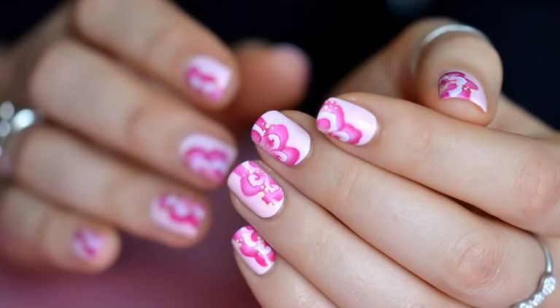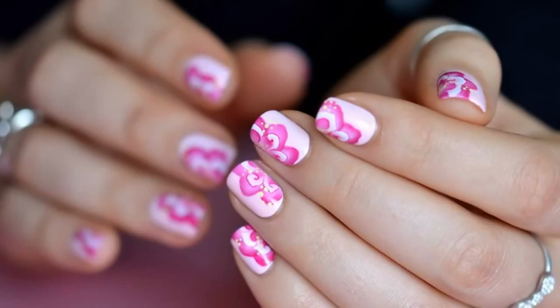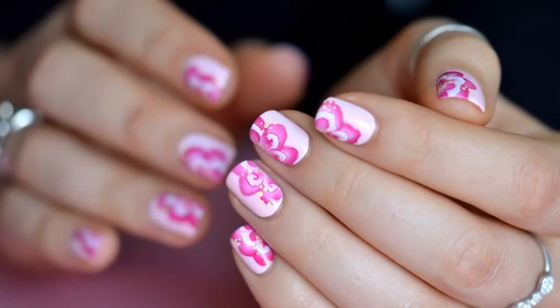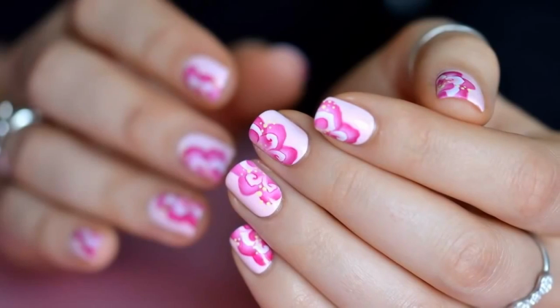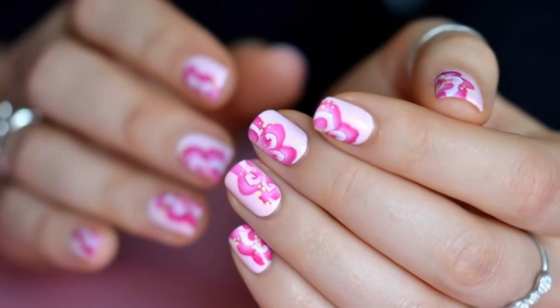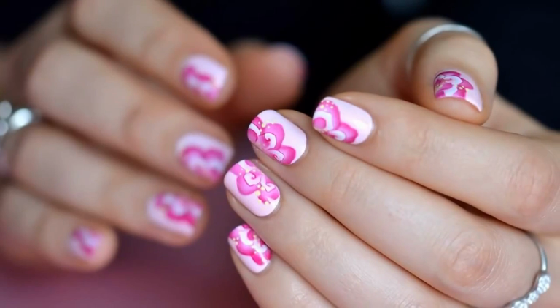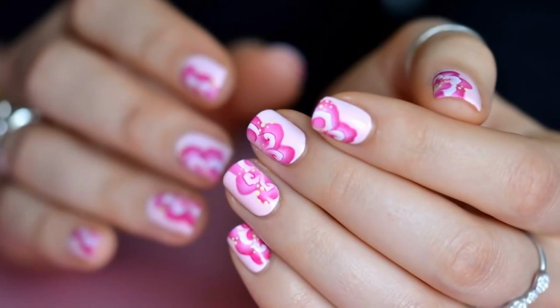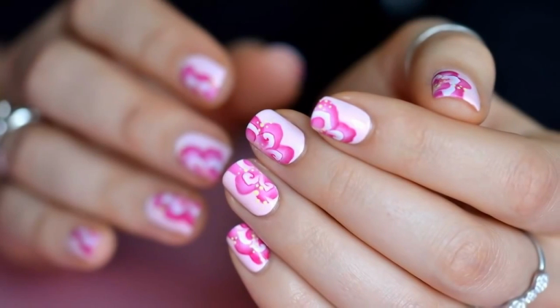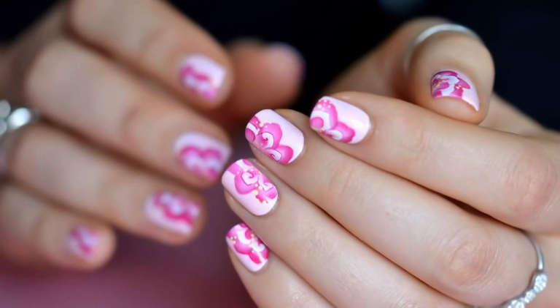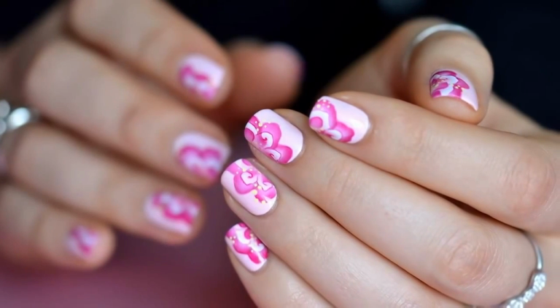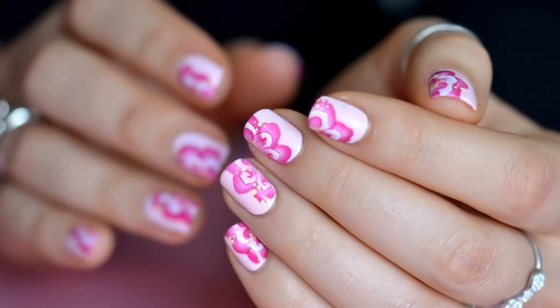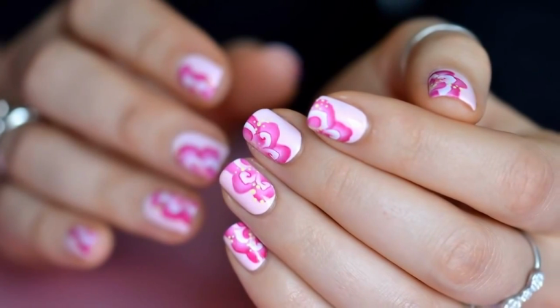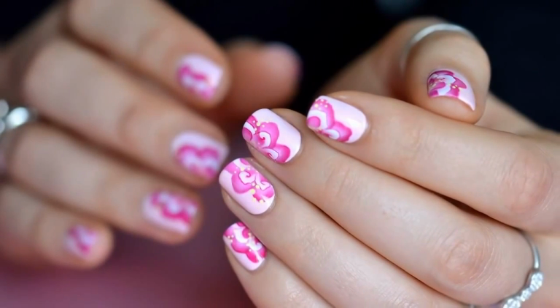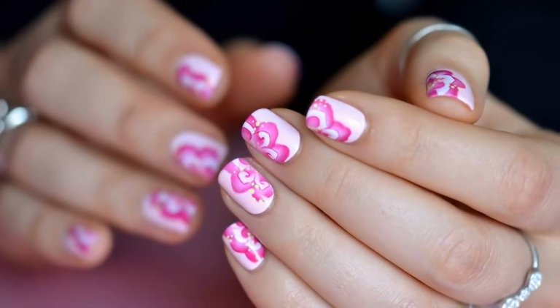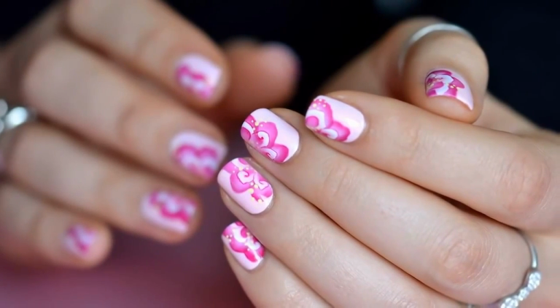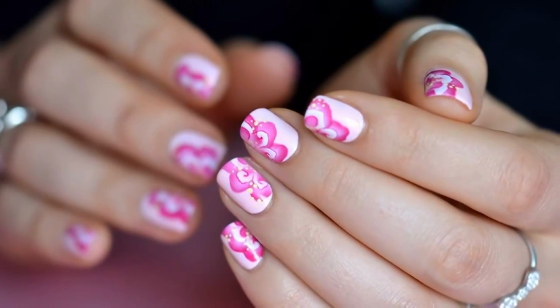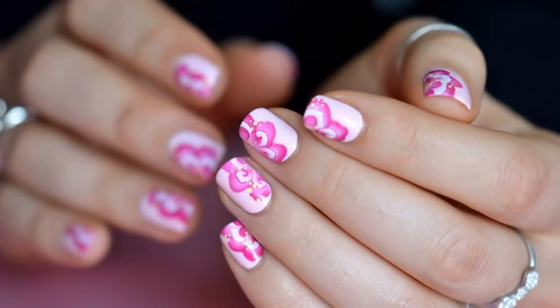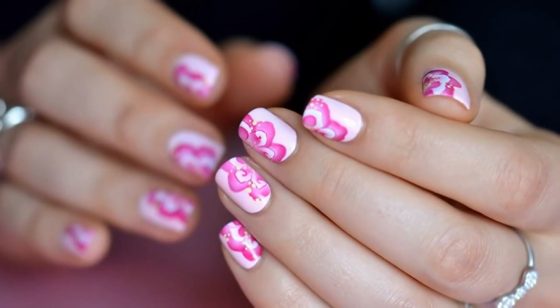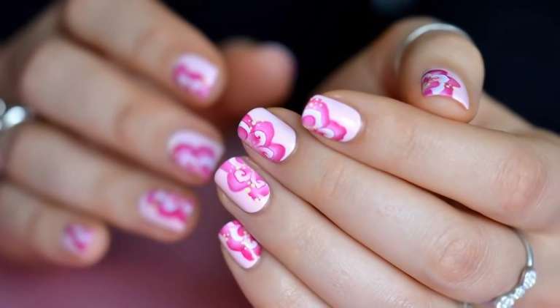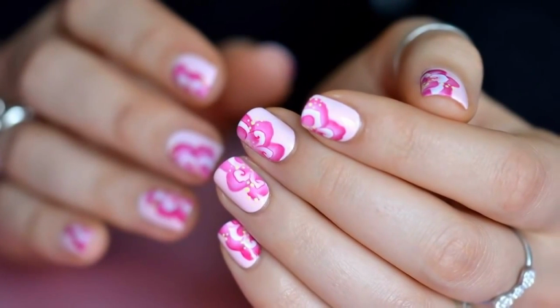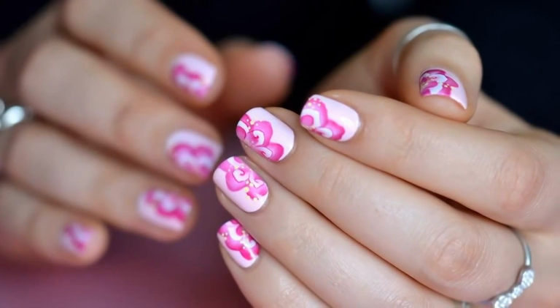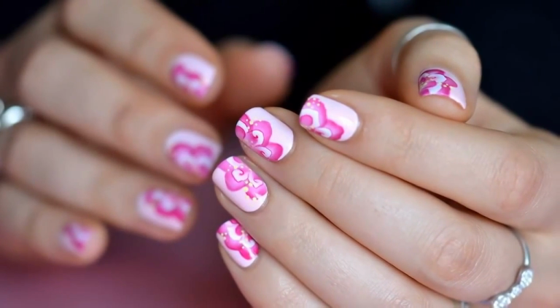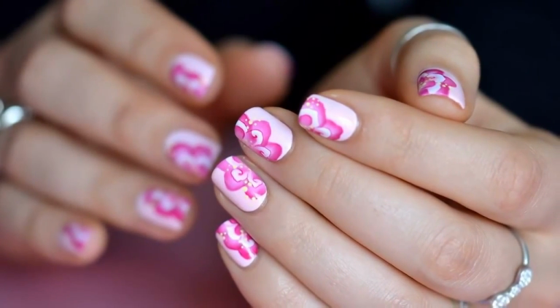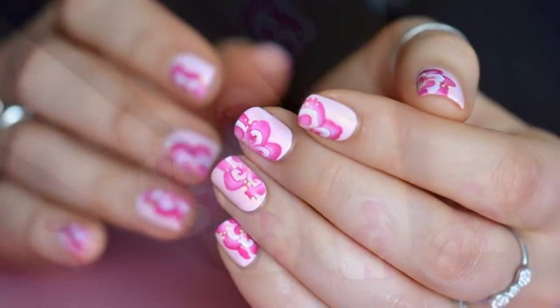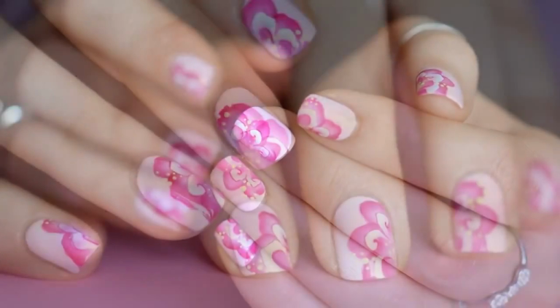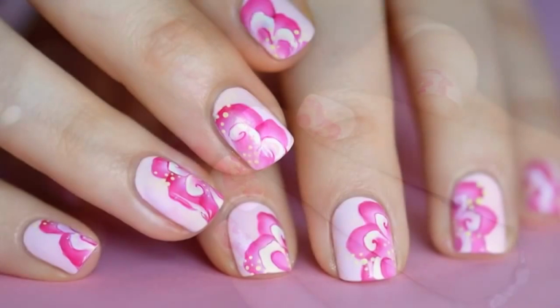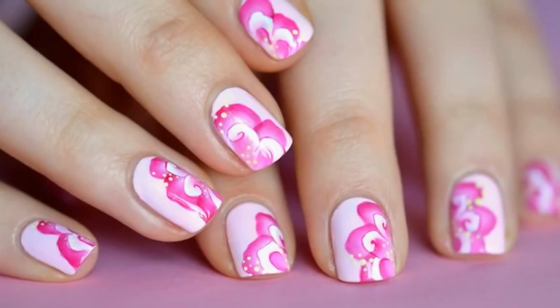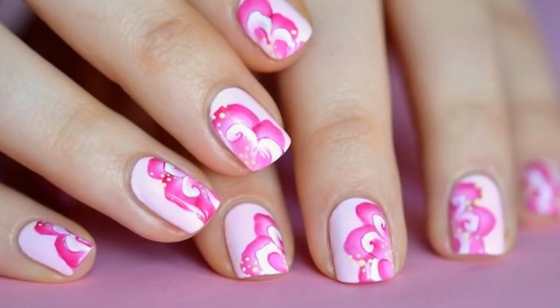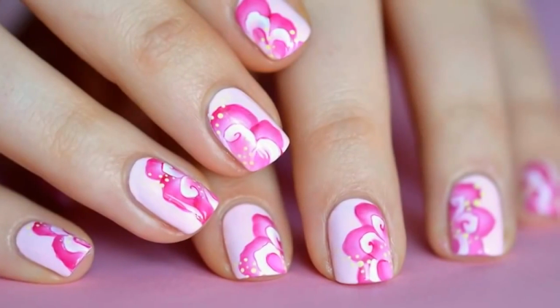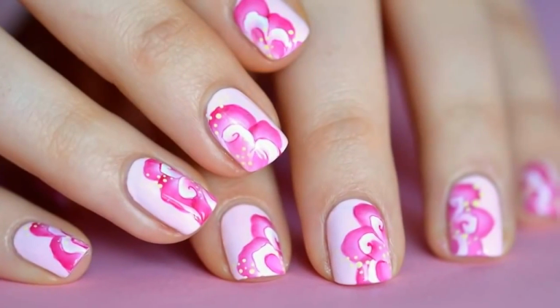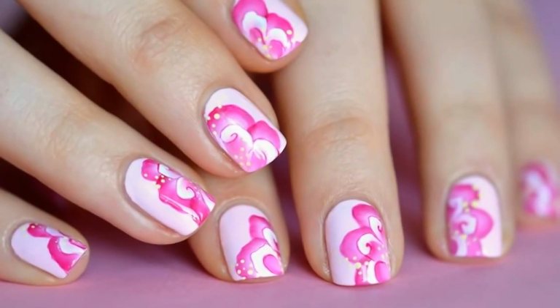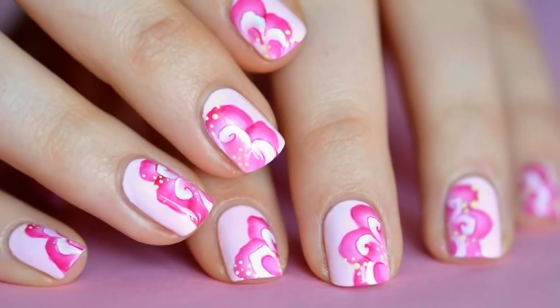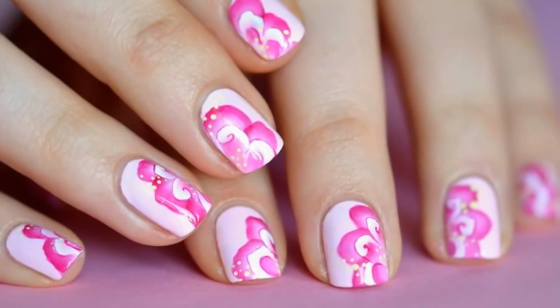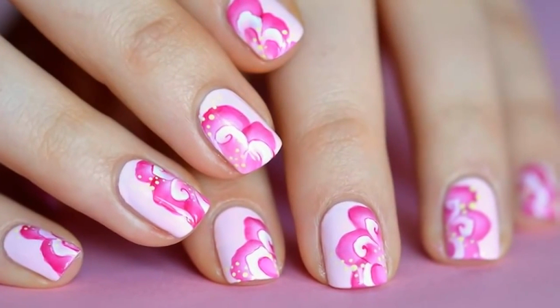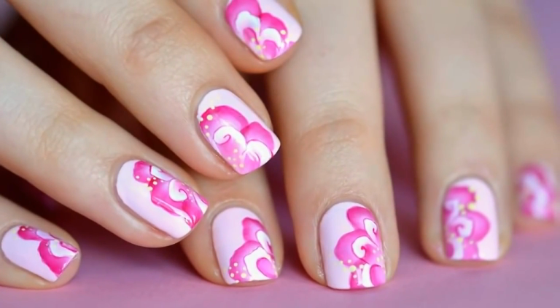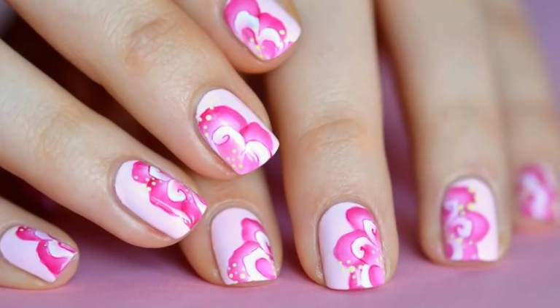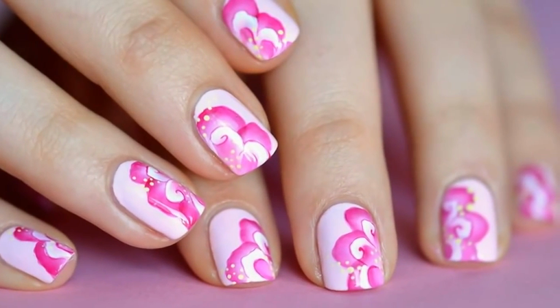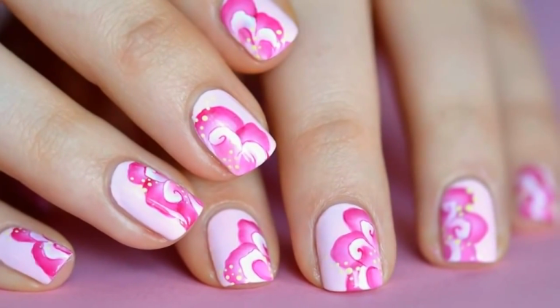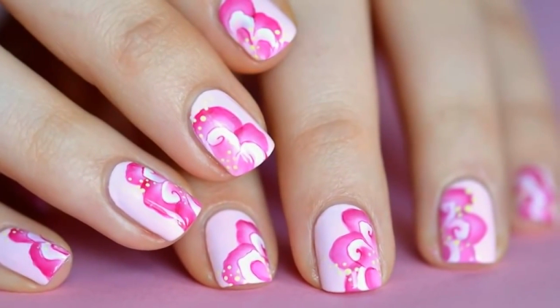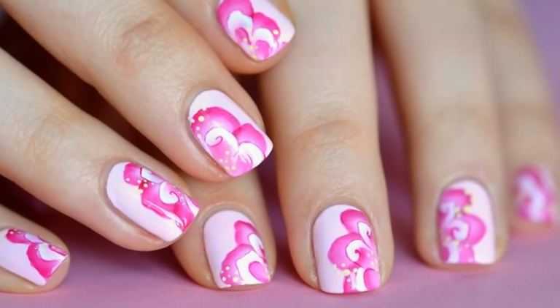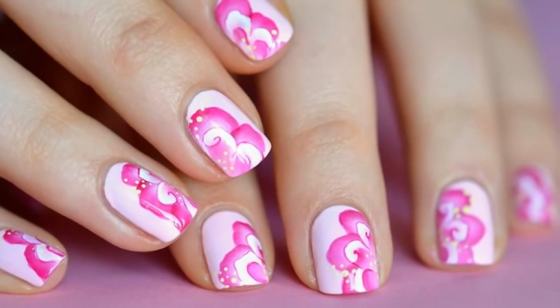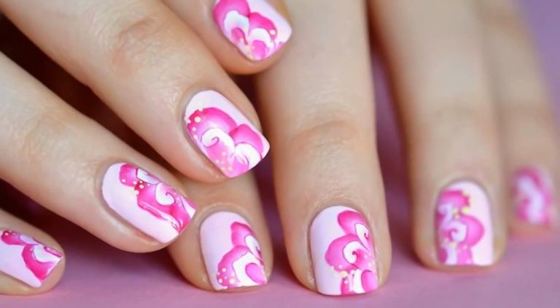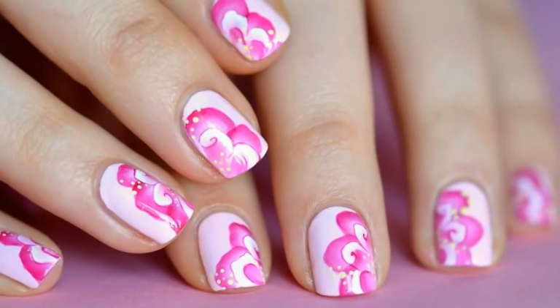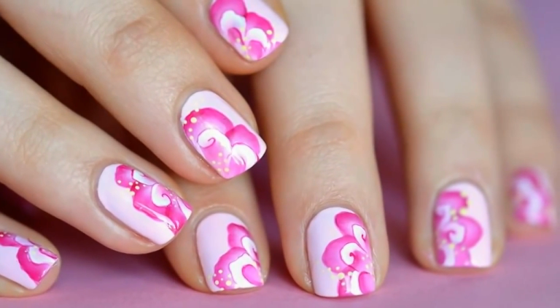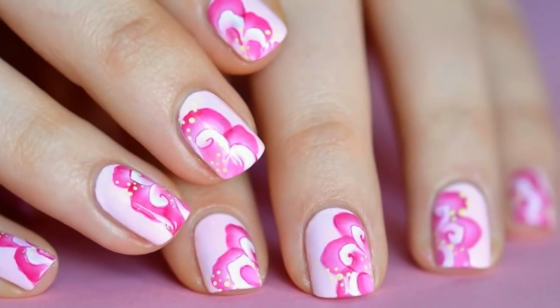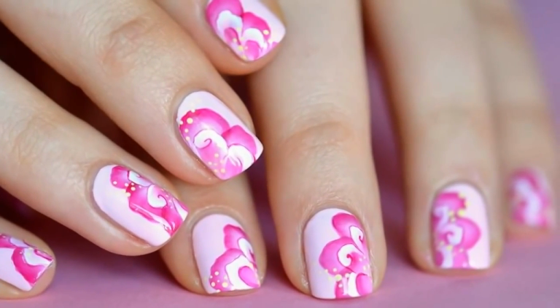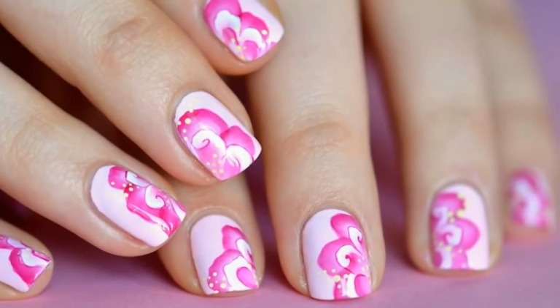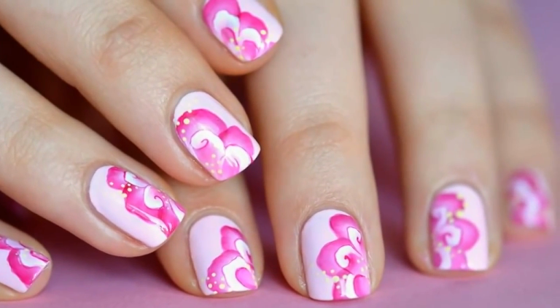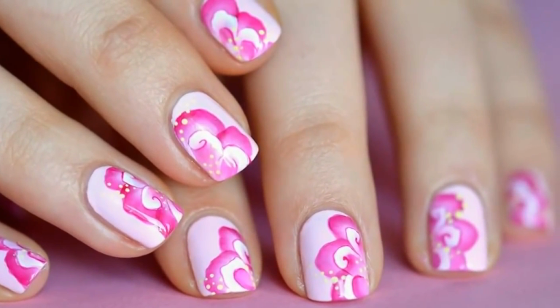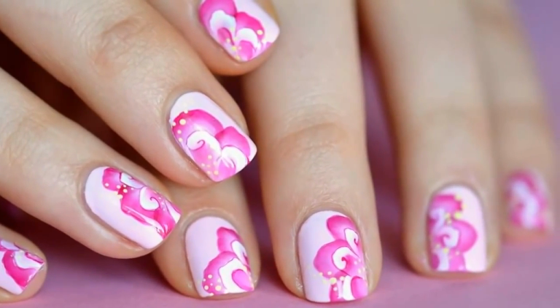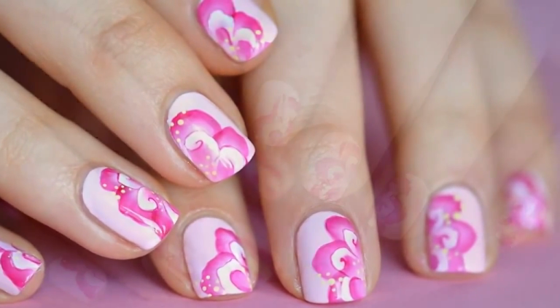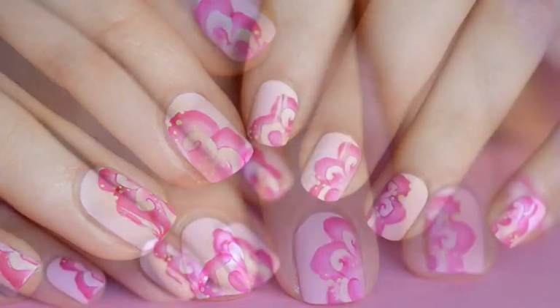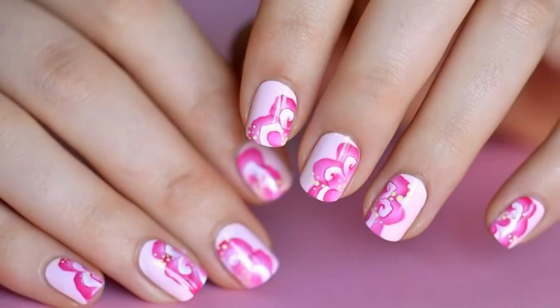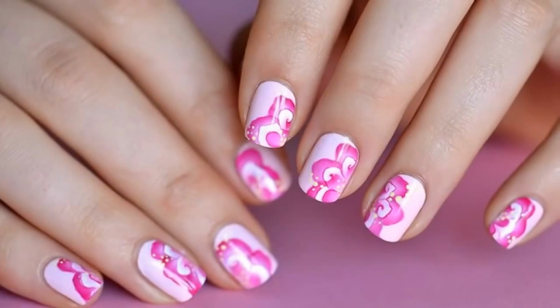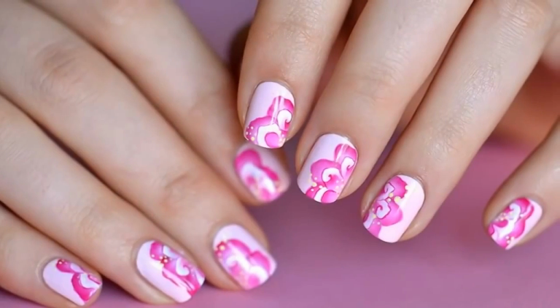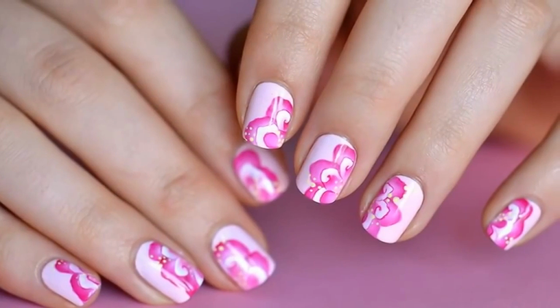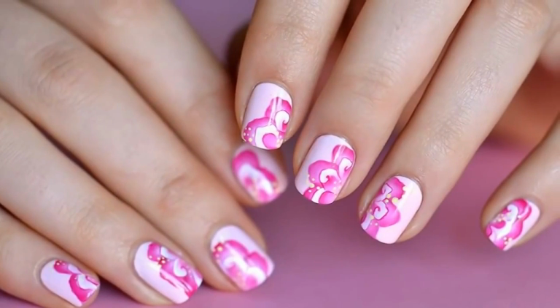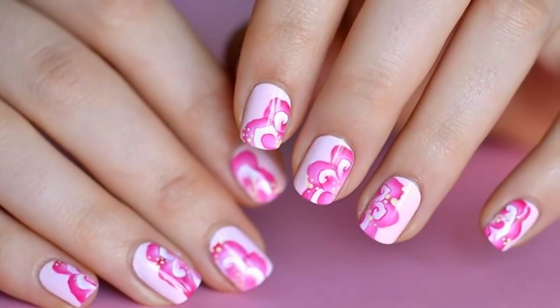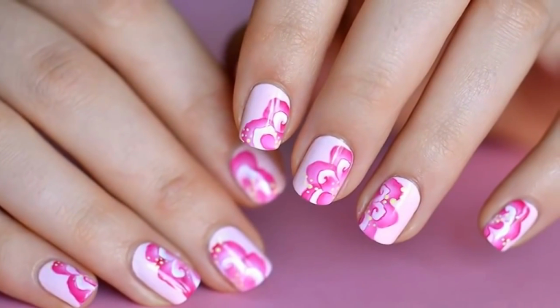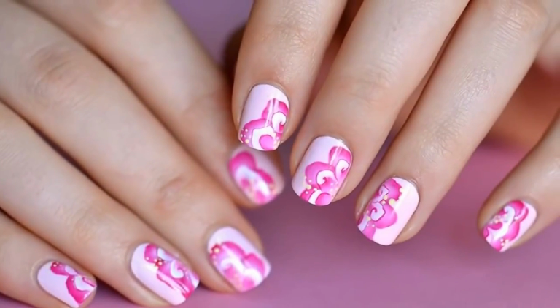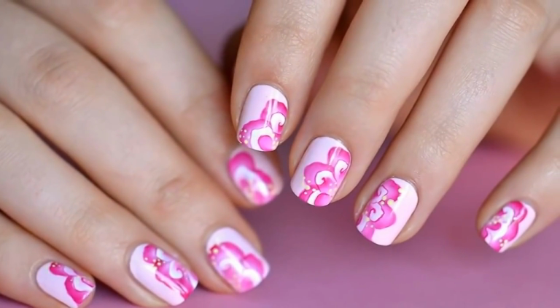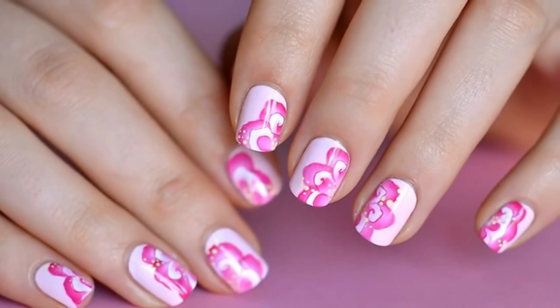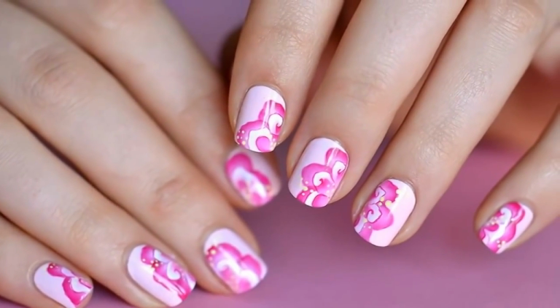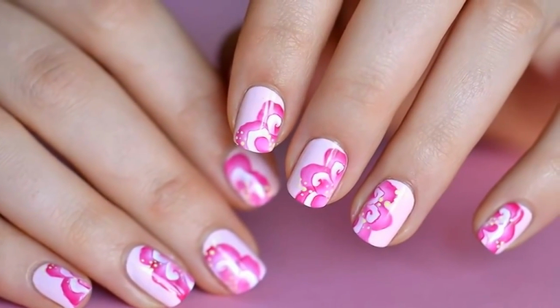Hello everyone, as promised, here's a video of 5 nail arts done with paint and with the one-stroke technique, made on the short nails that I have at the moment.